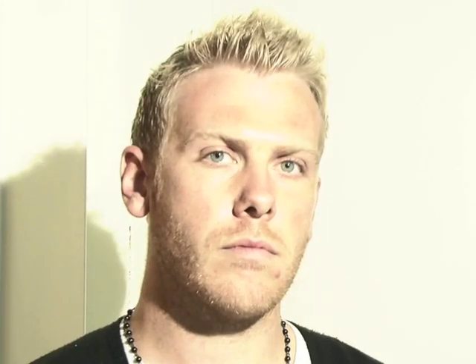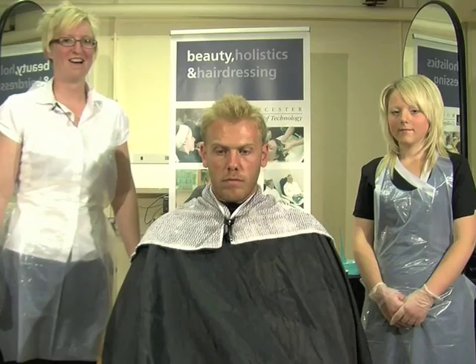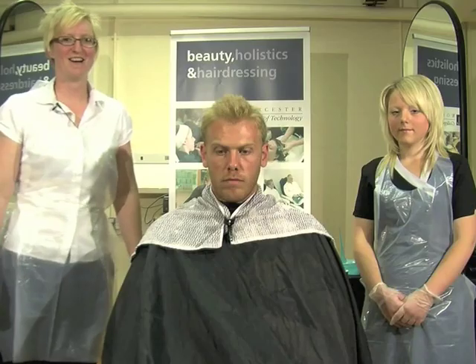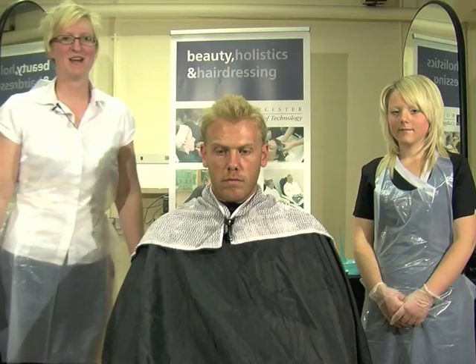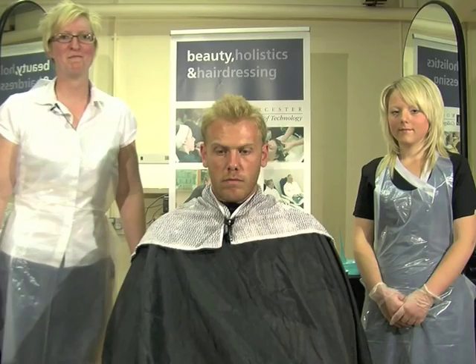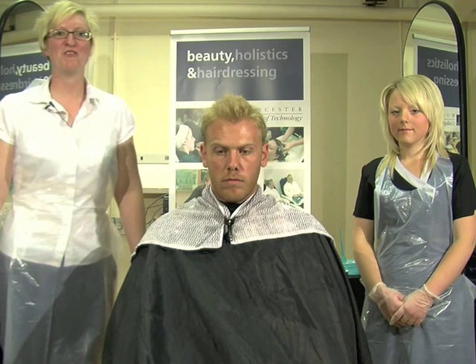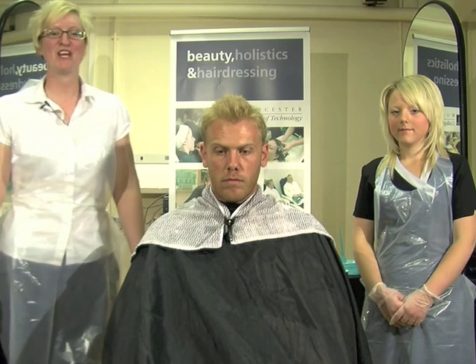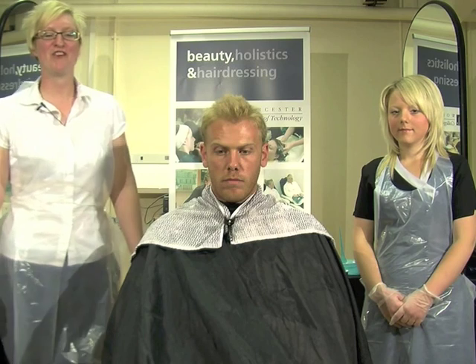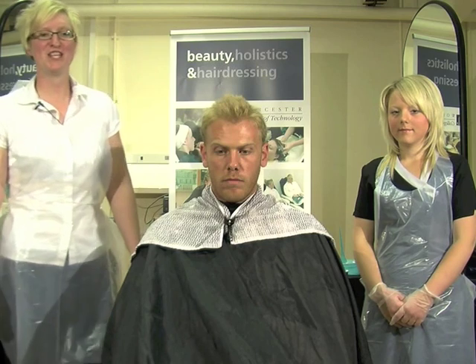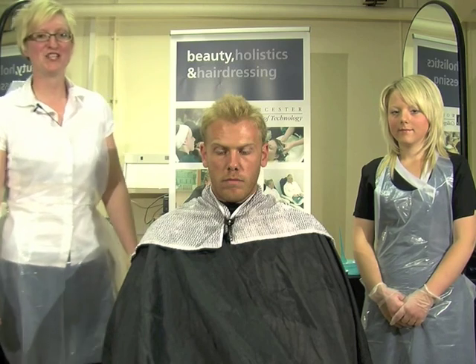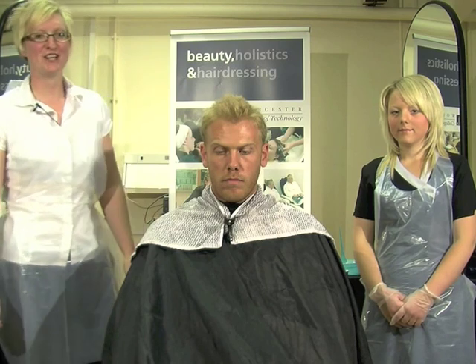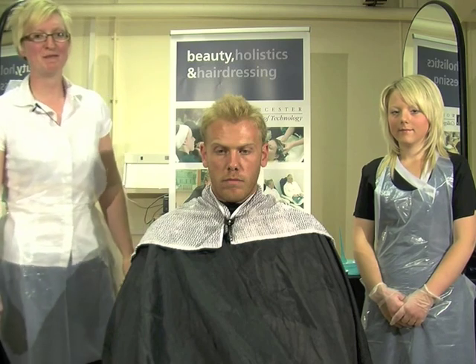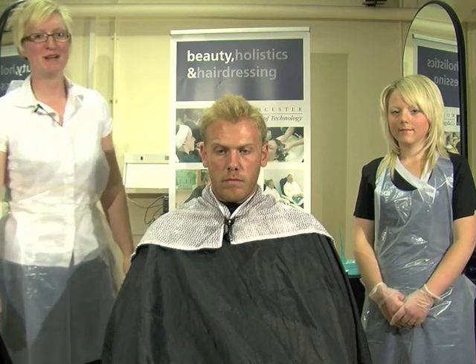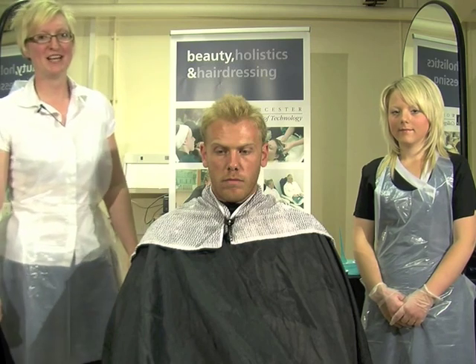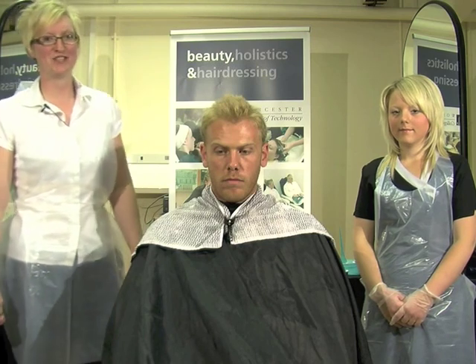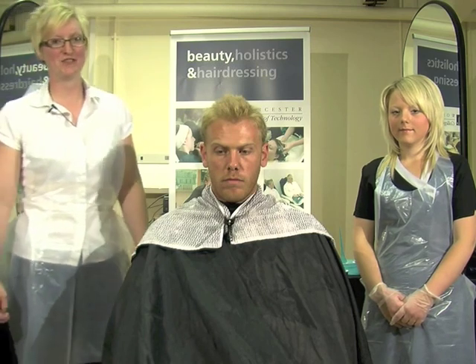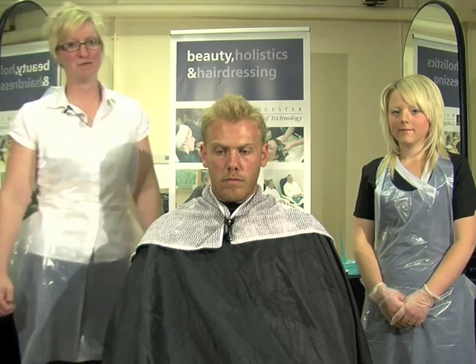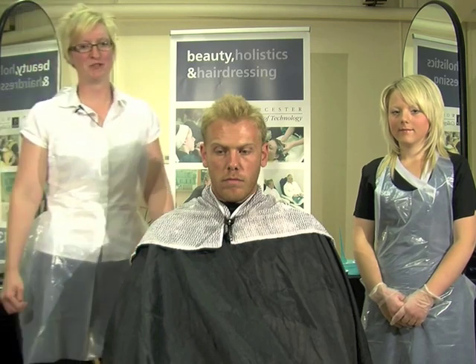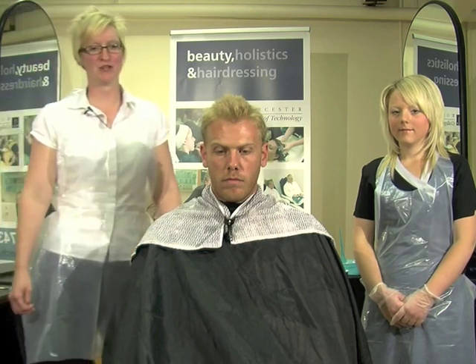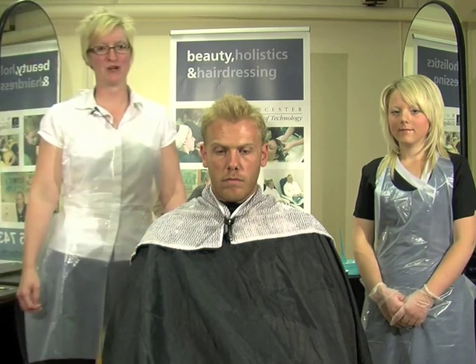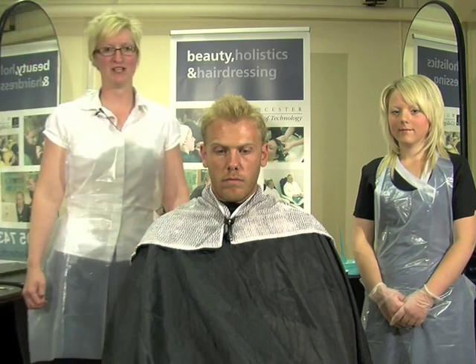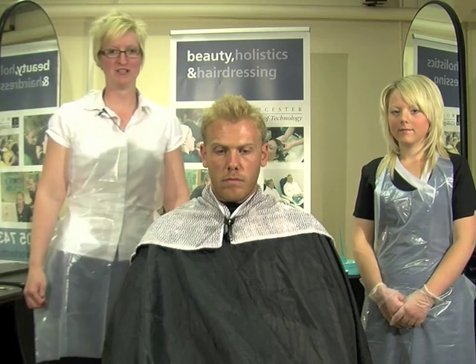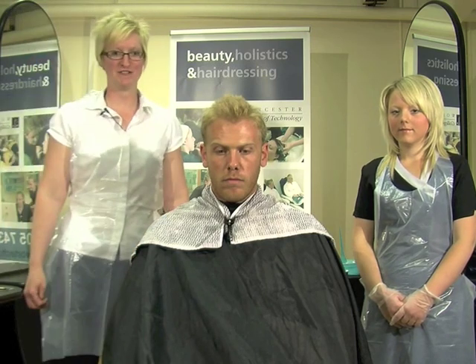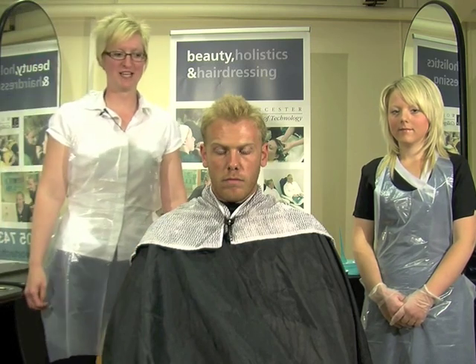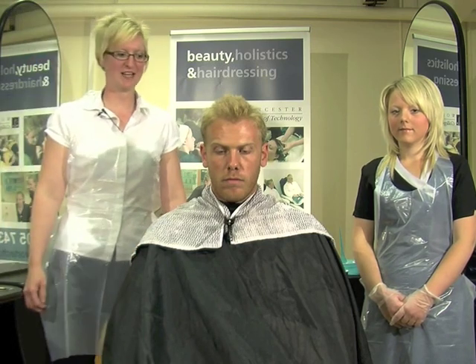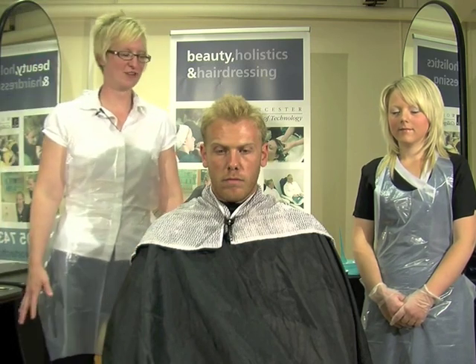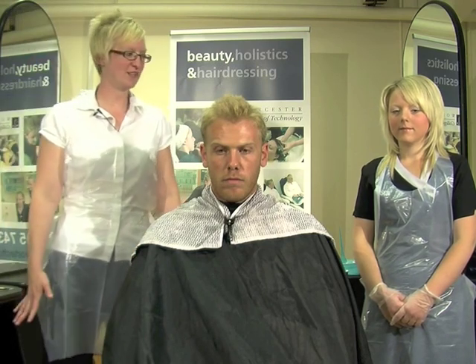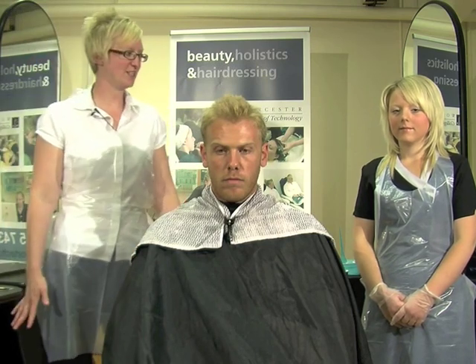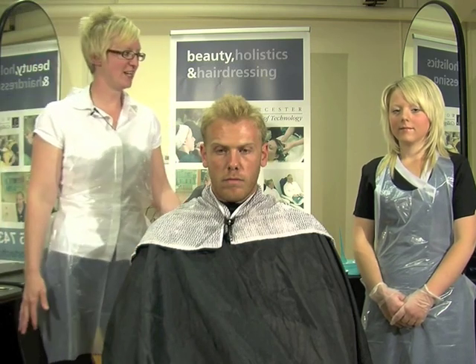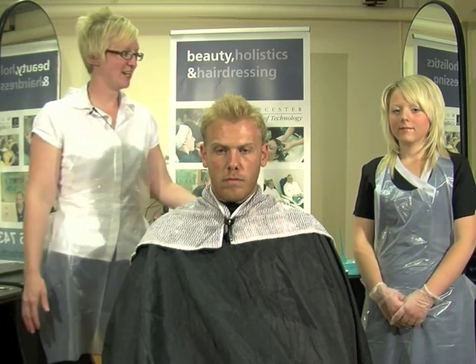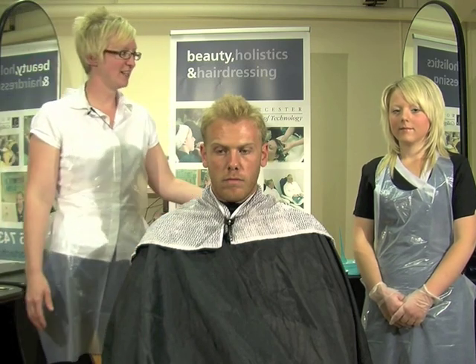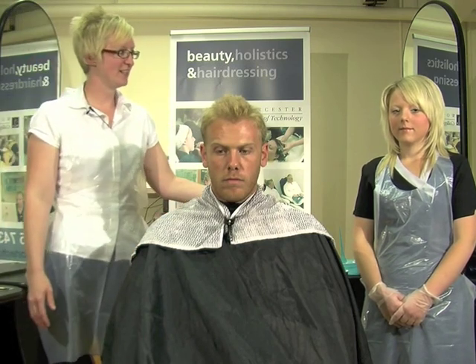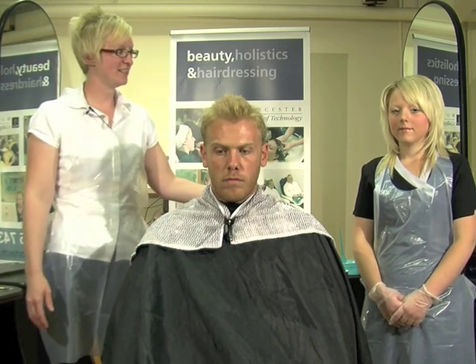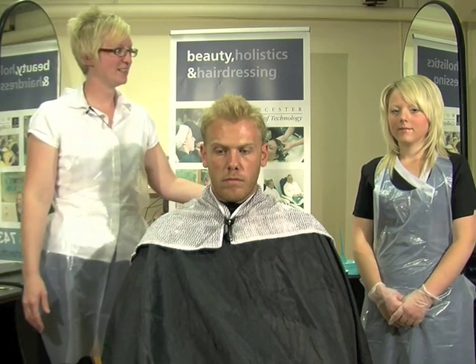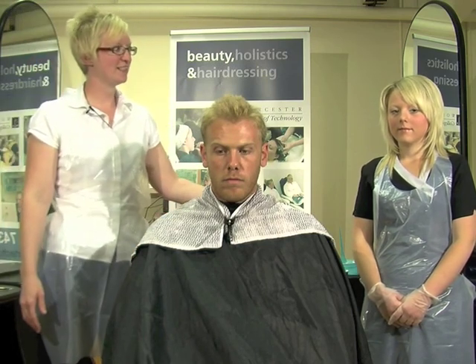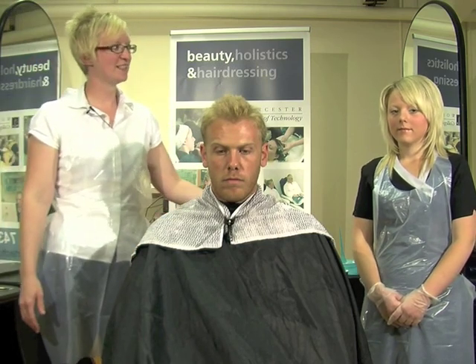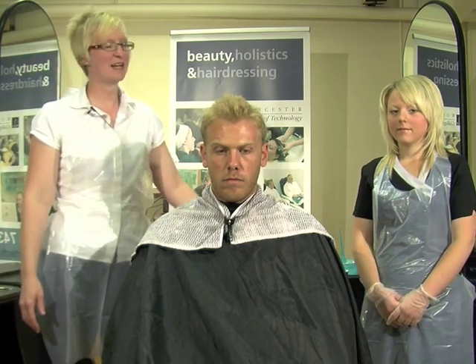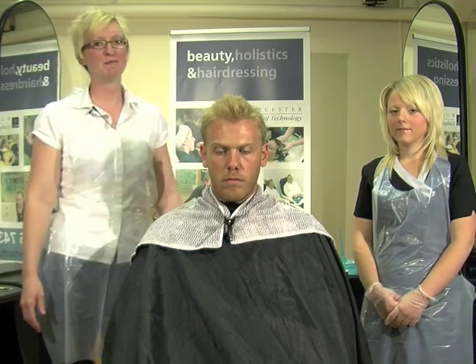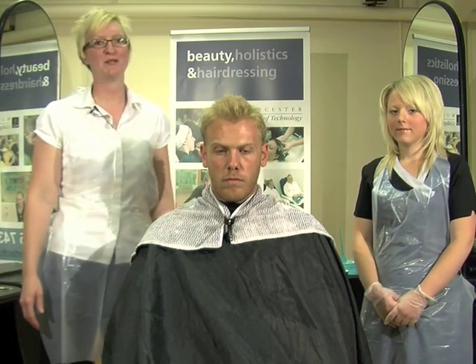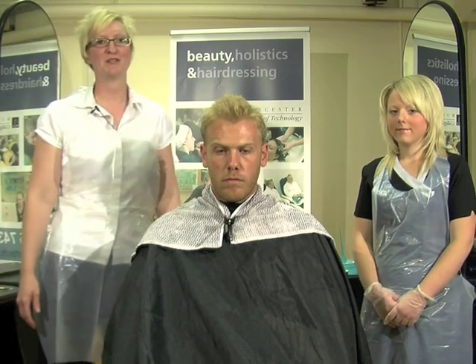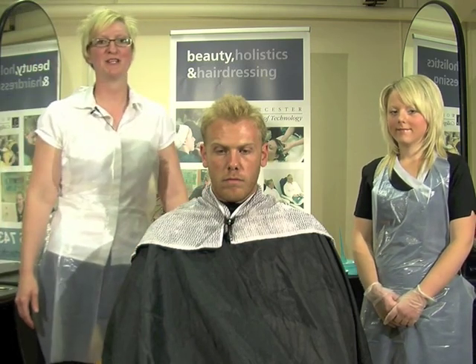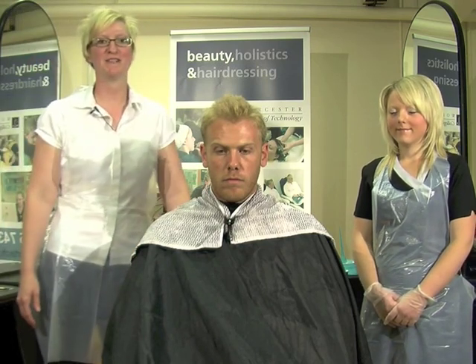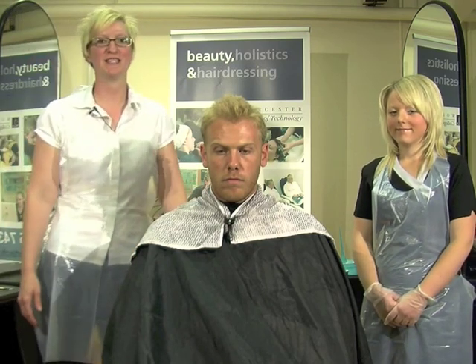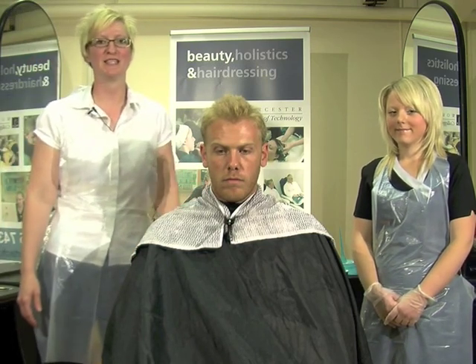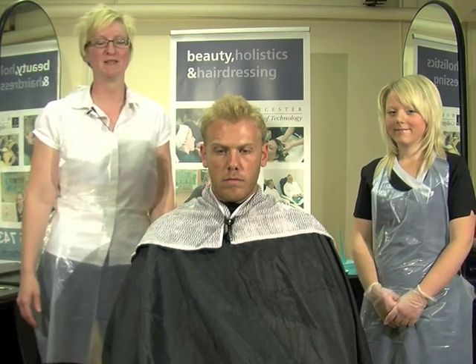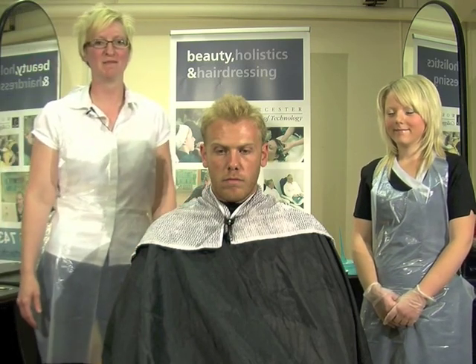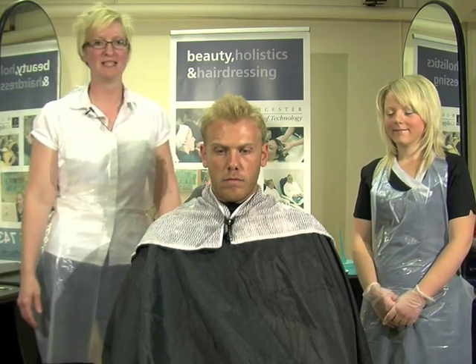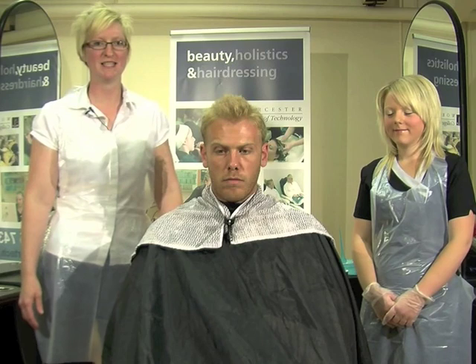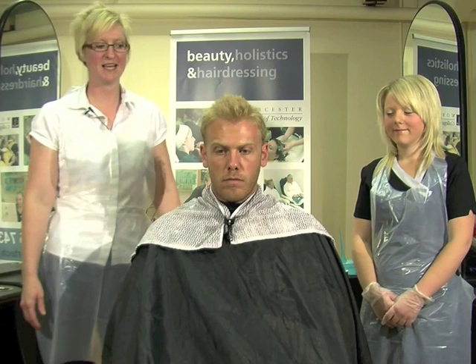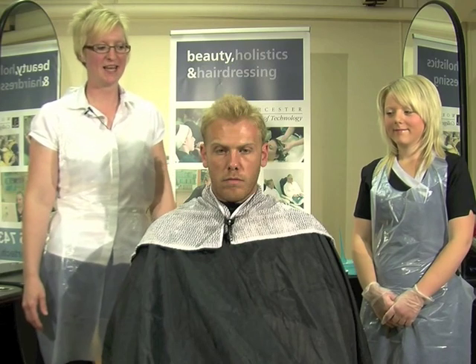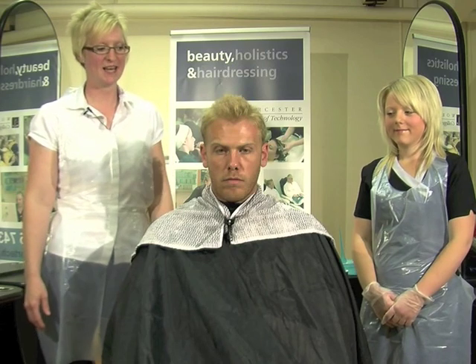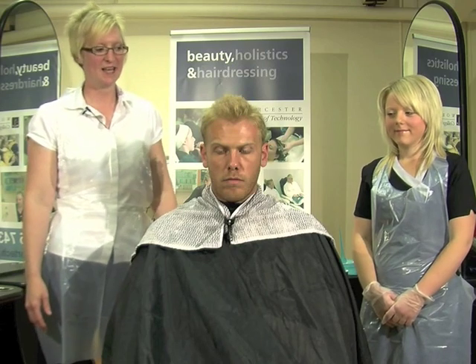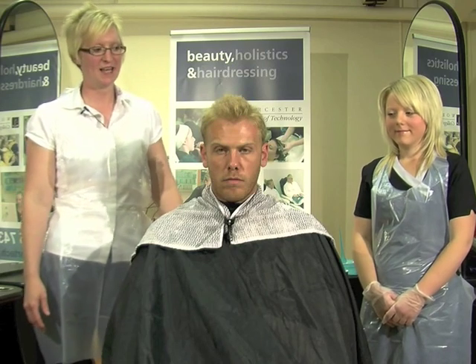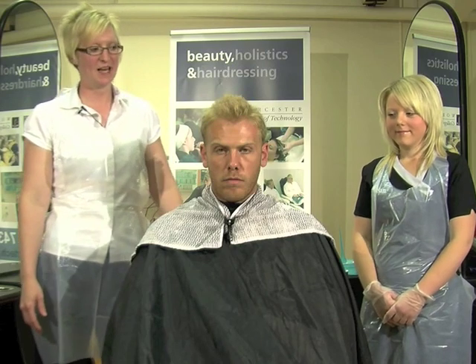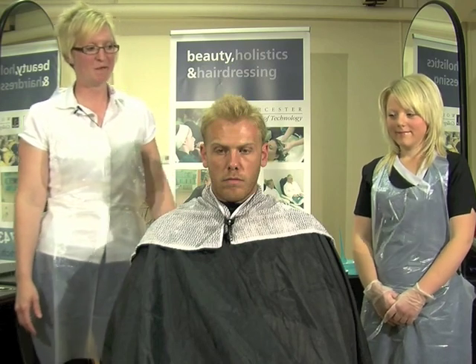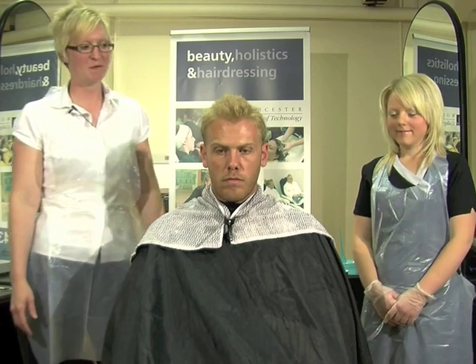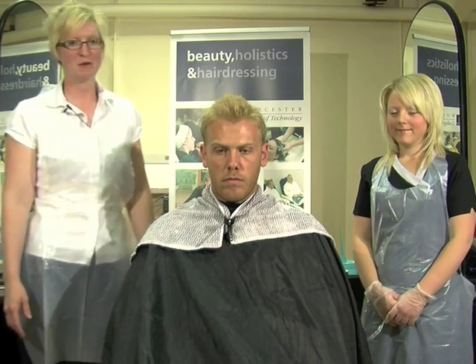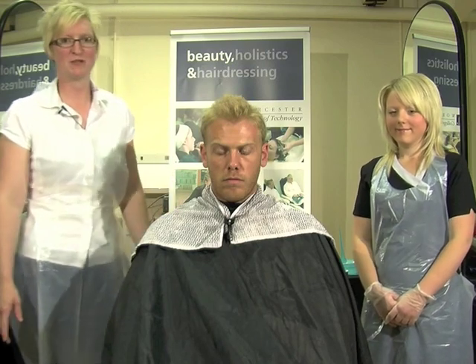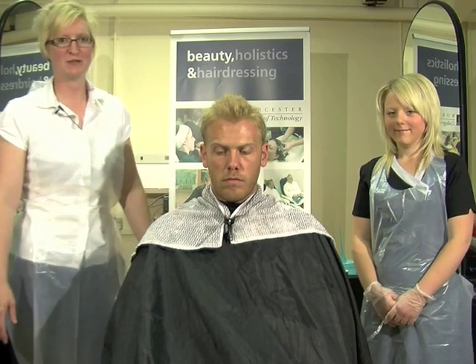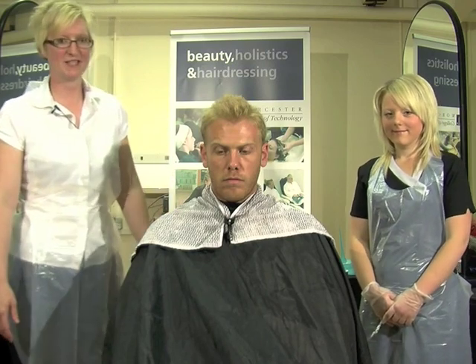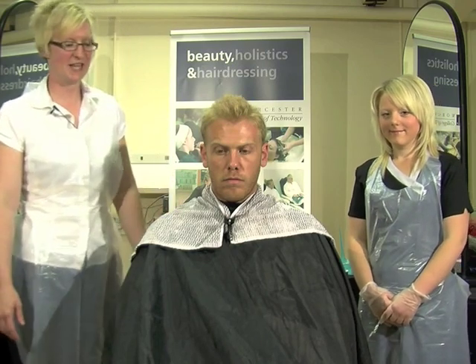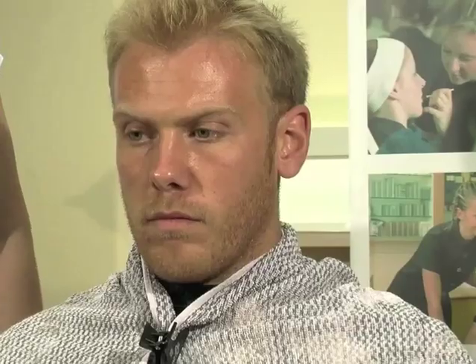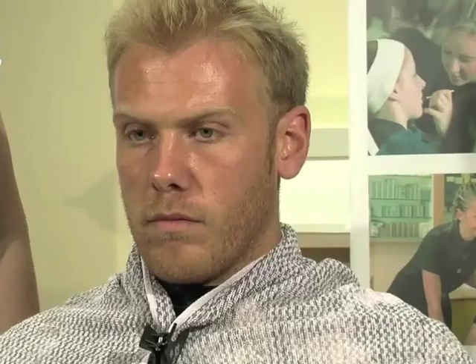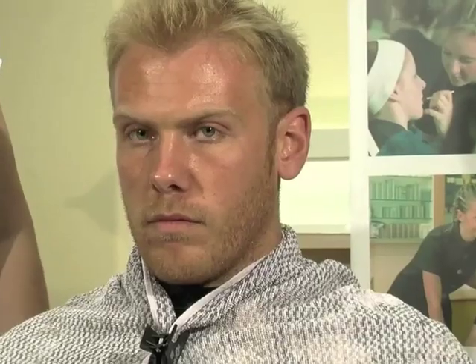Hi, I'm Maria Granger. I'm a lecturer at Worcester College of Technology. This is Sam, who's going to assist me today, and my model is Dave.